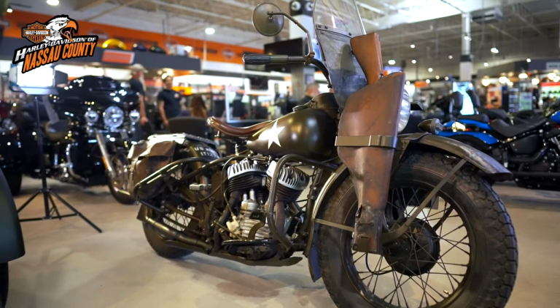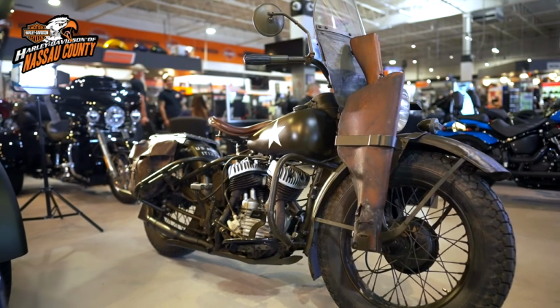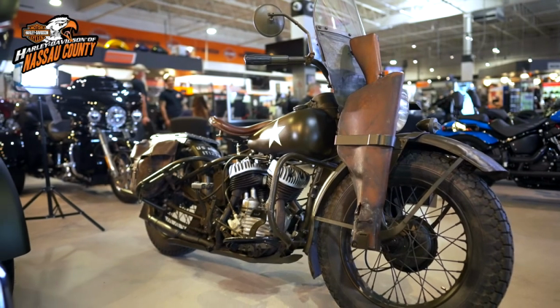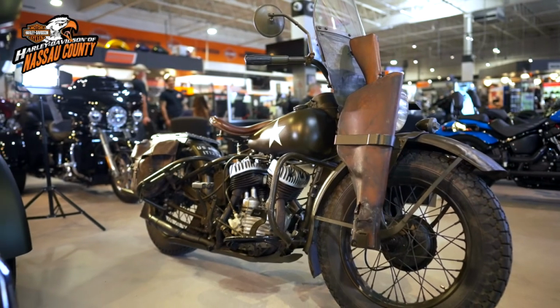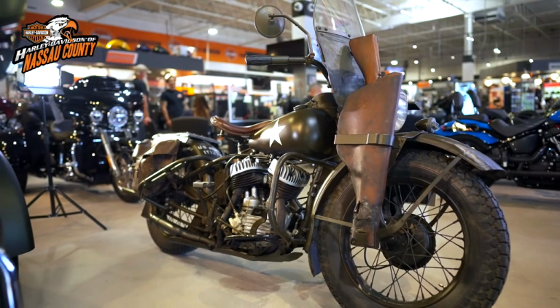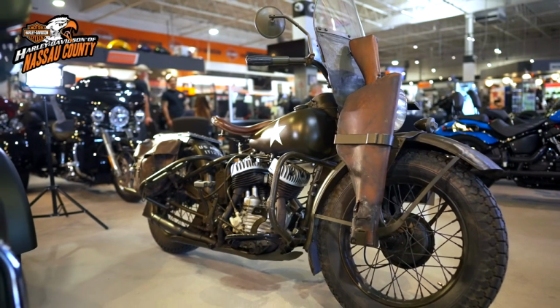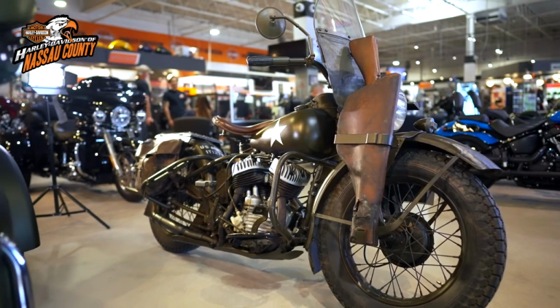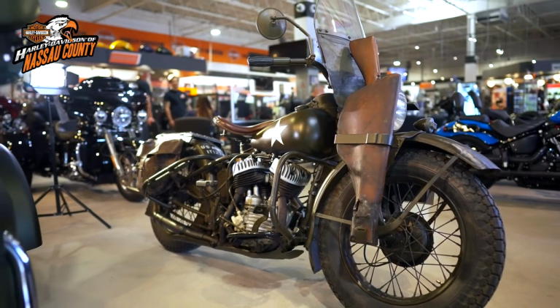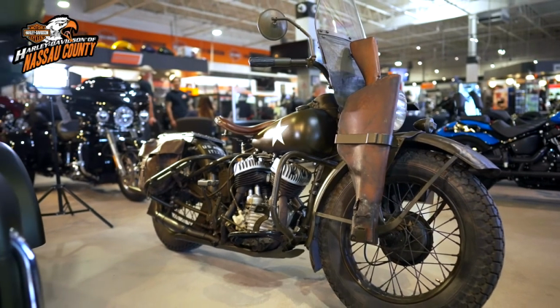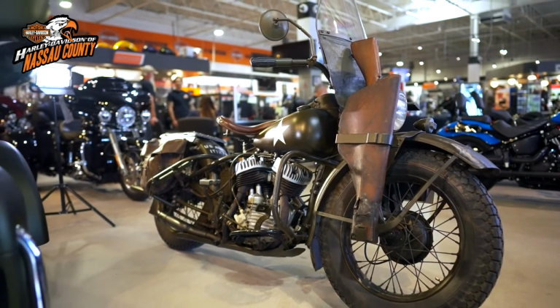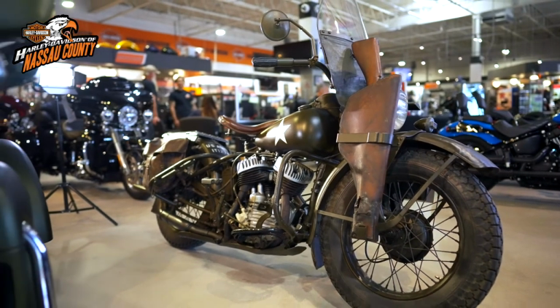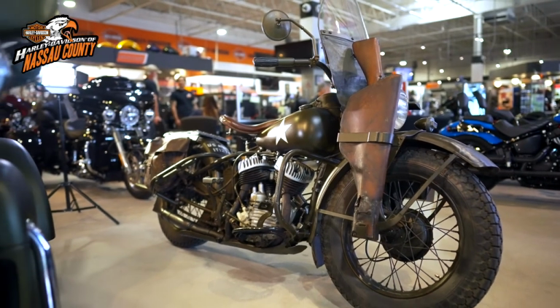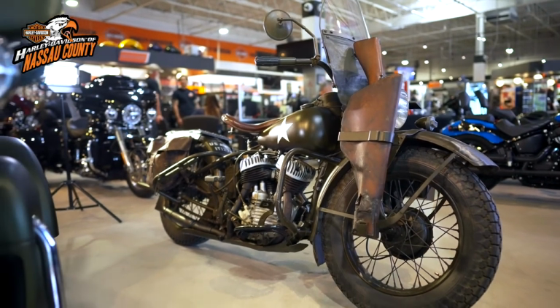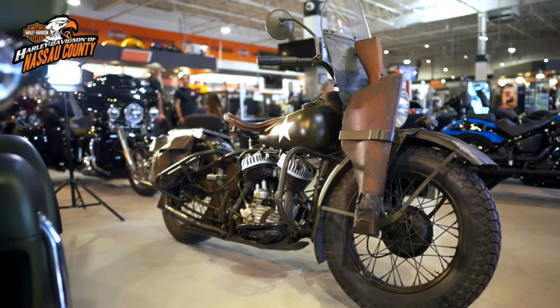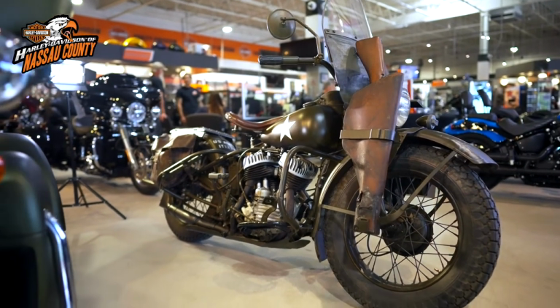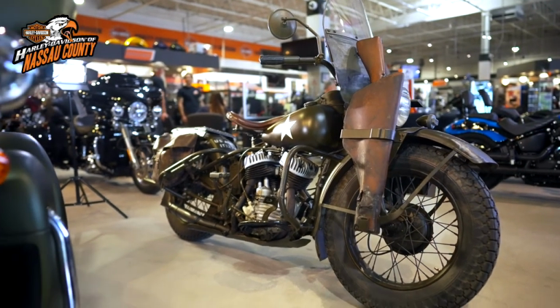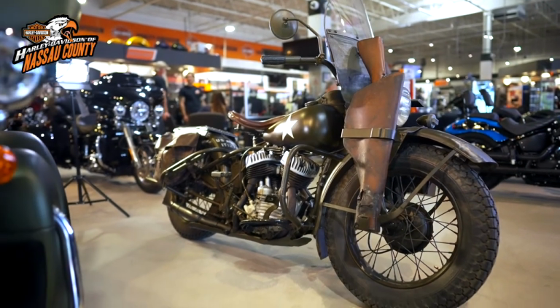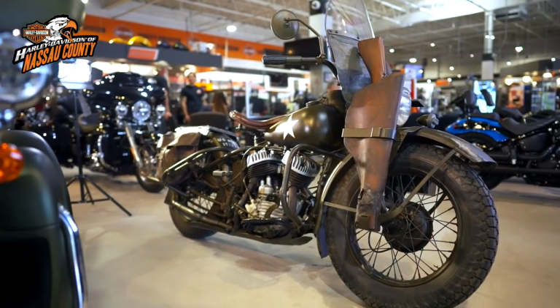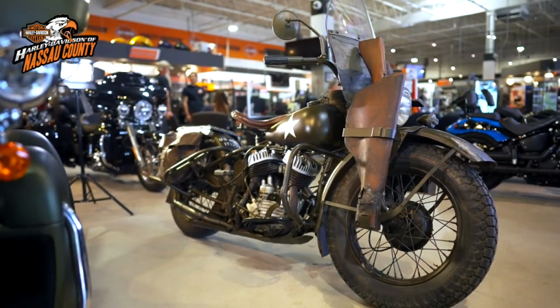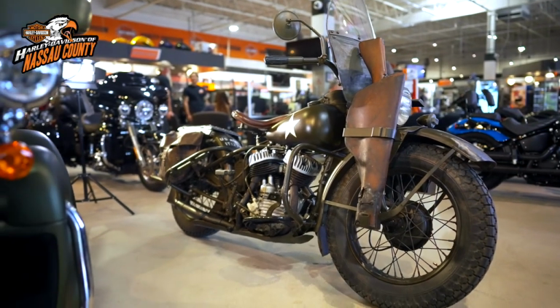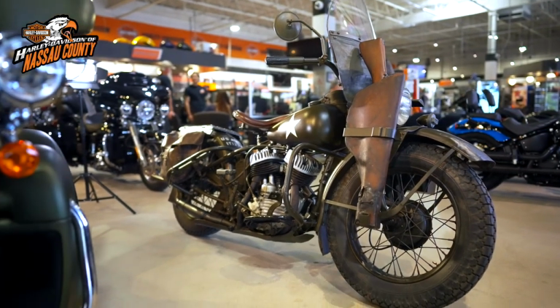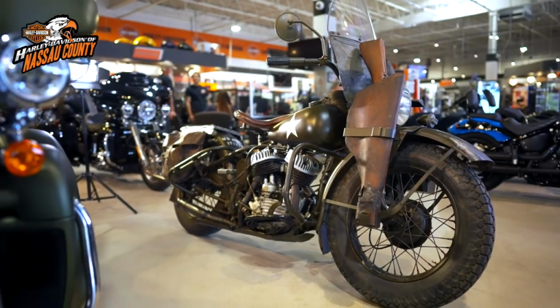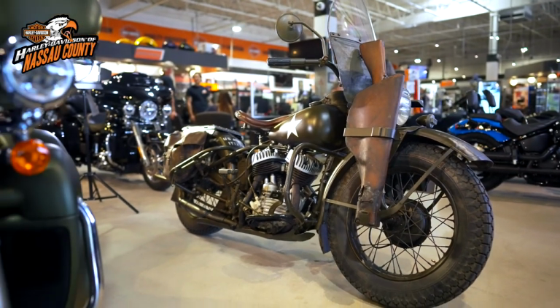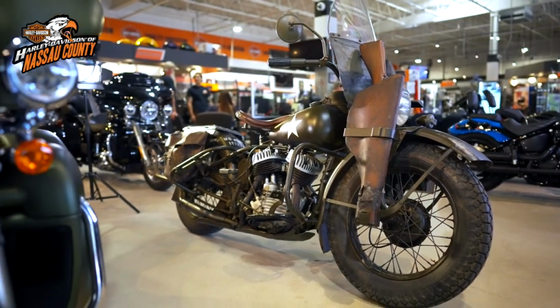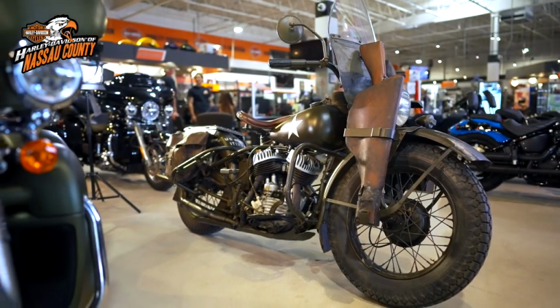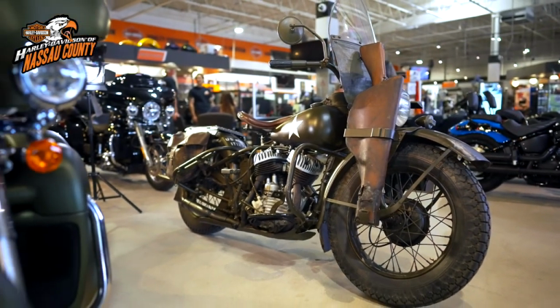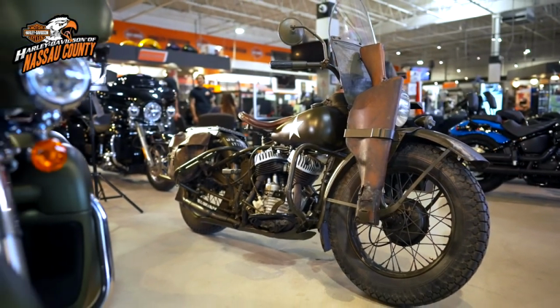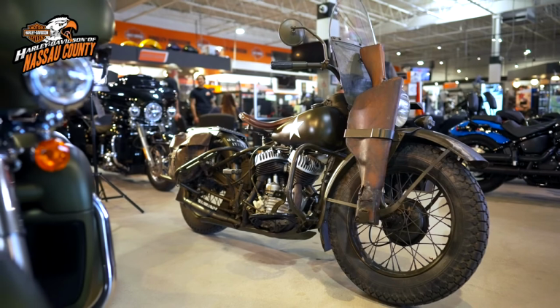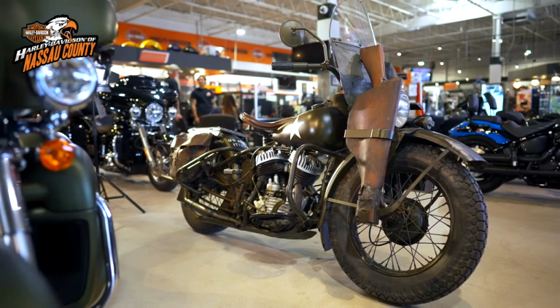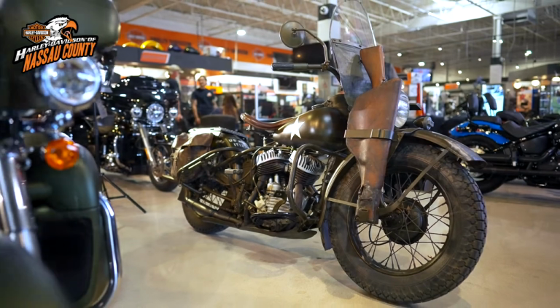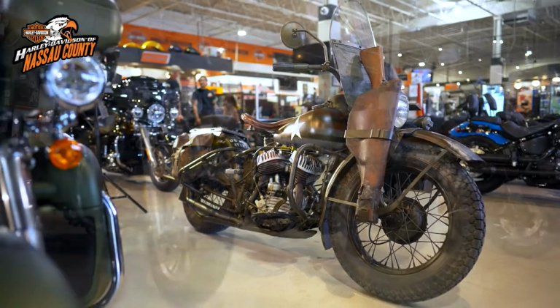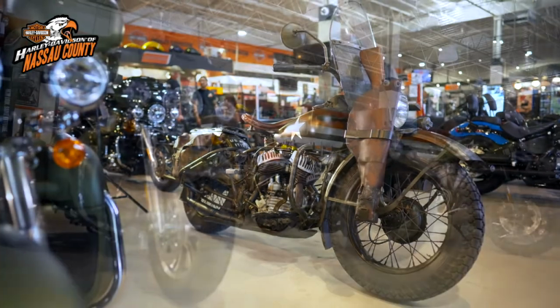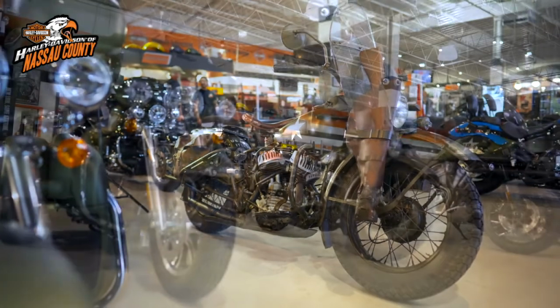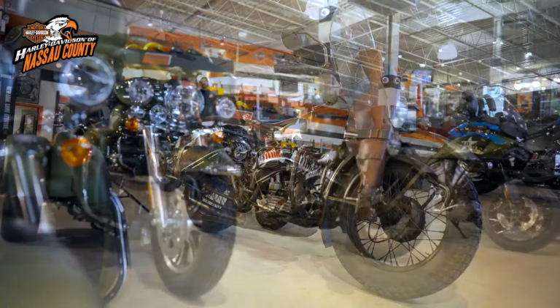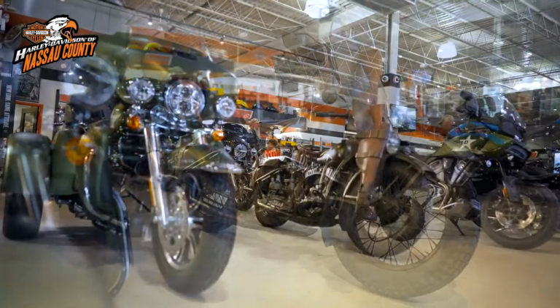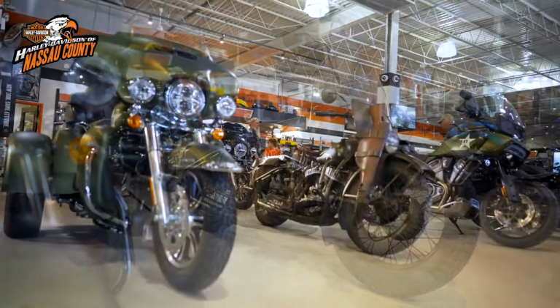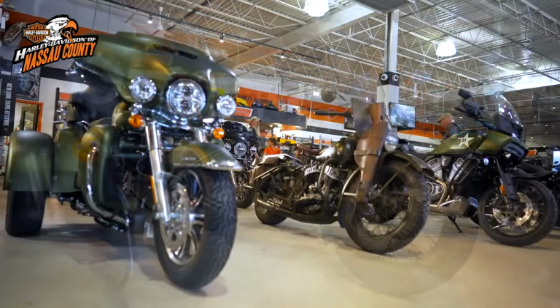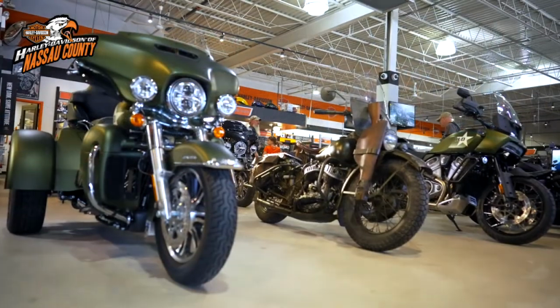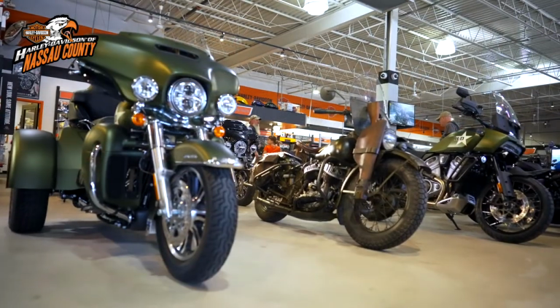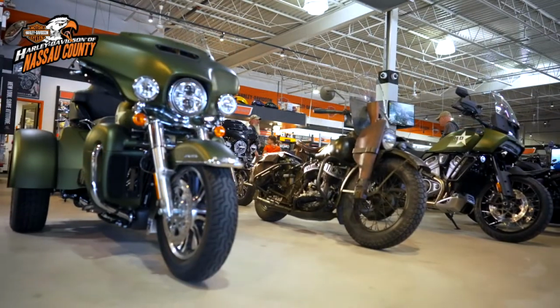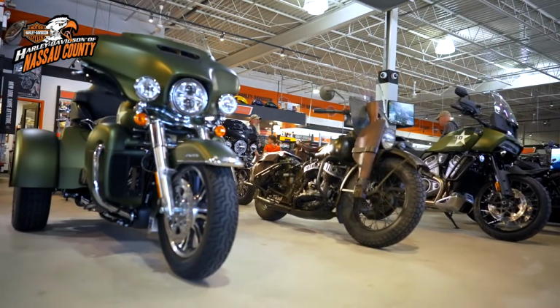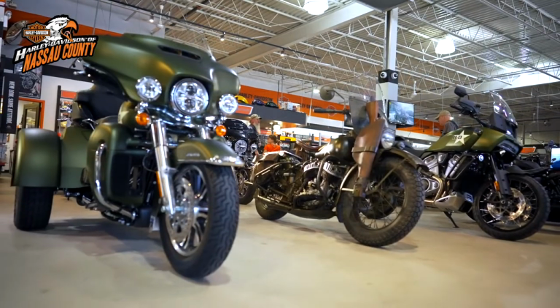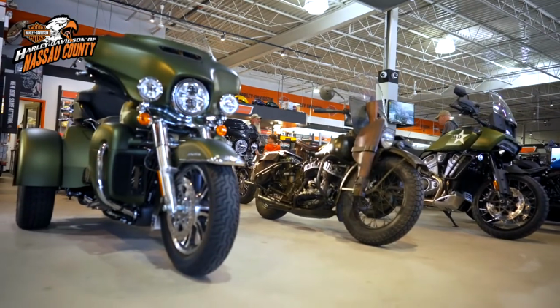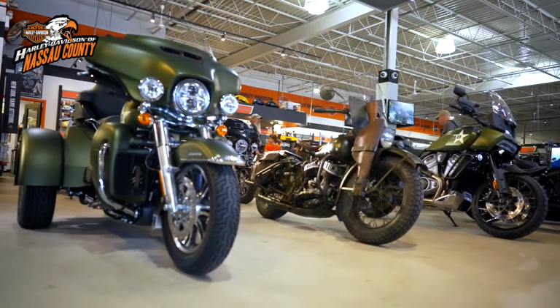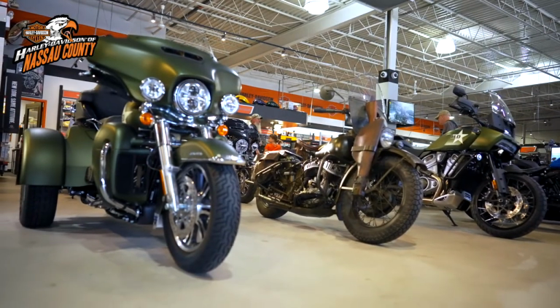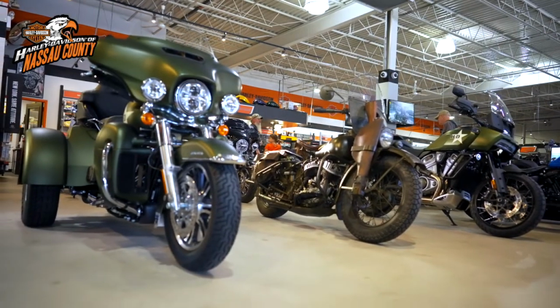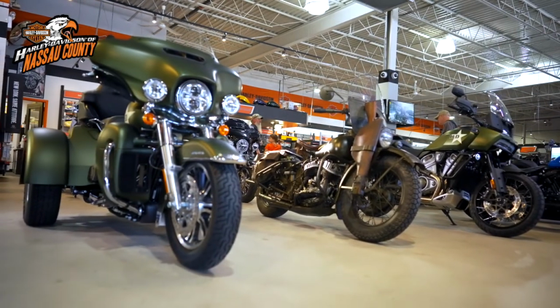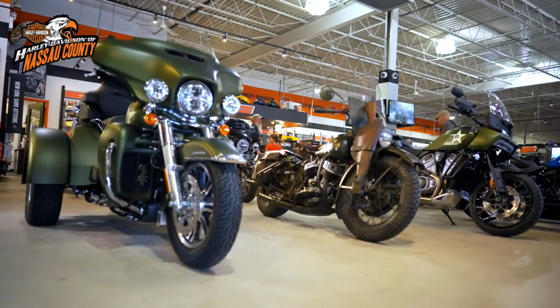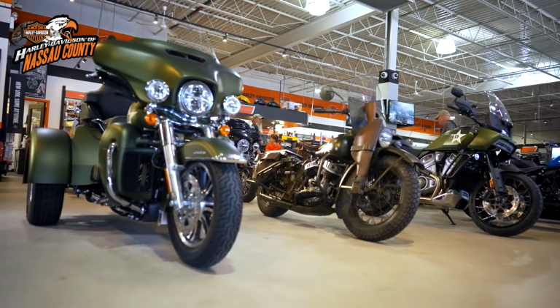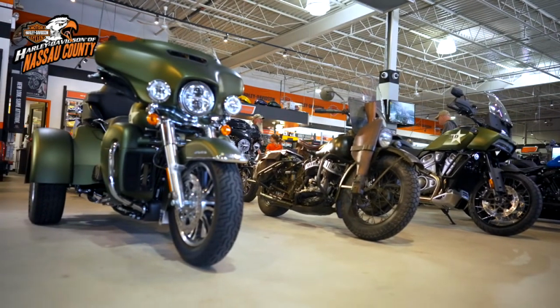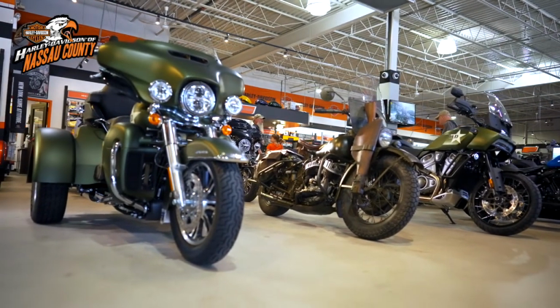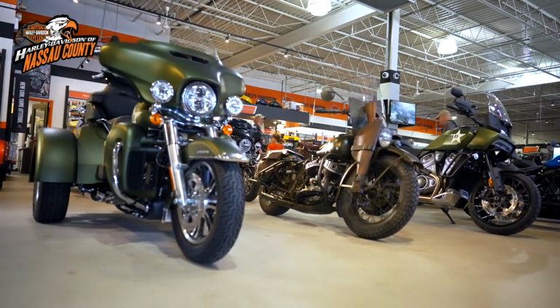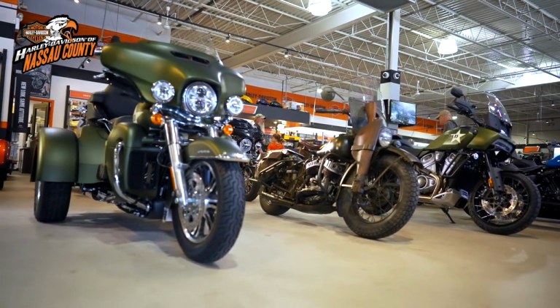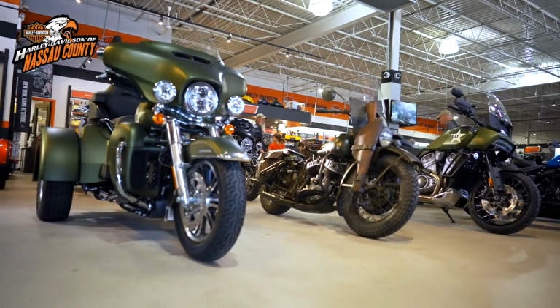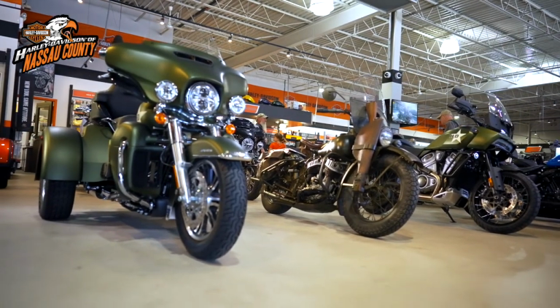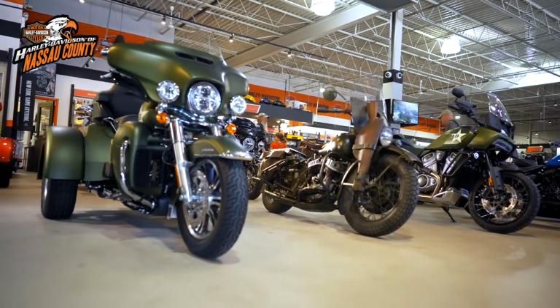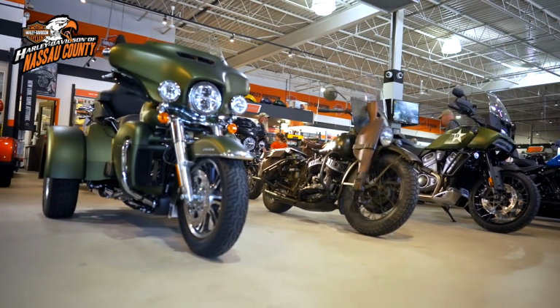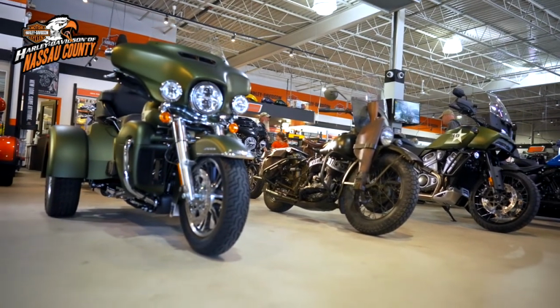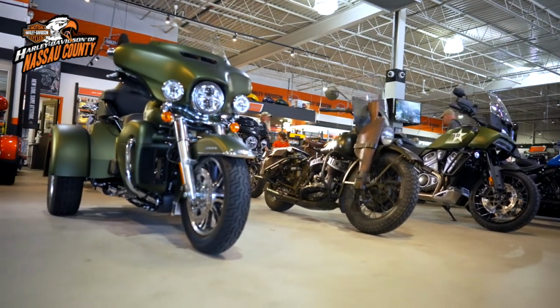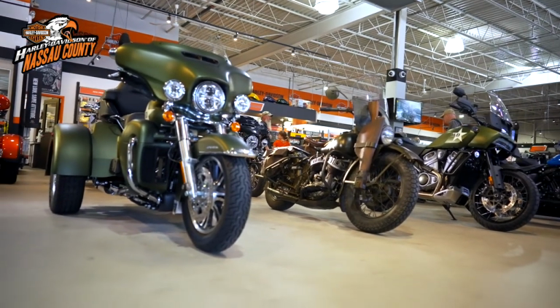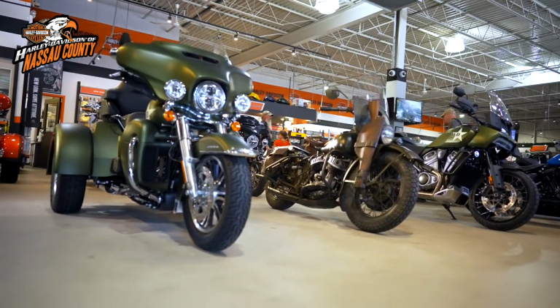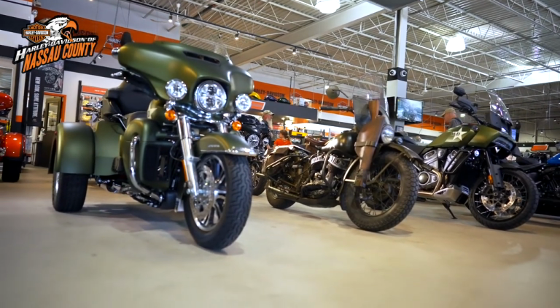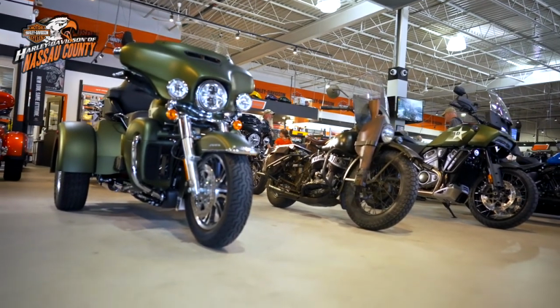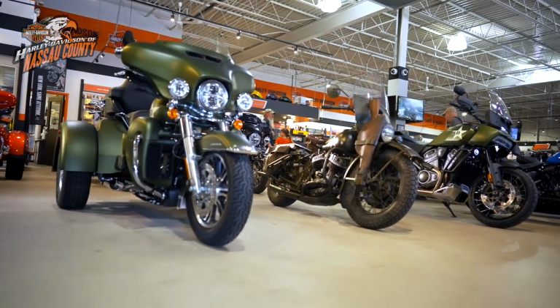This amazing original Harley-Davidson can be seen alongside our Enthusiast GI Collection motorcycles now on our showroom floor.